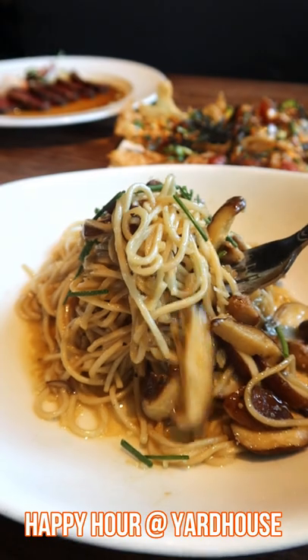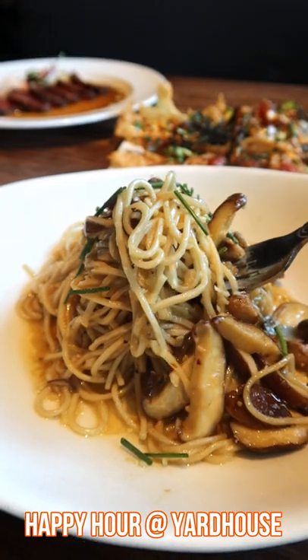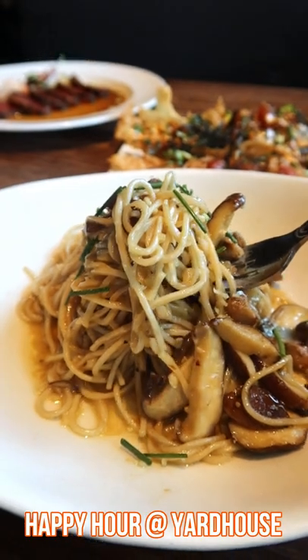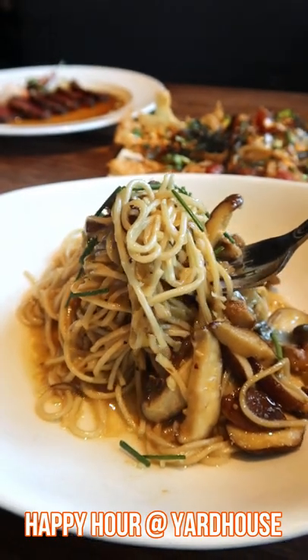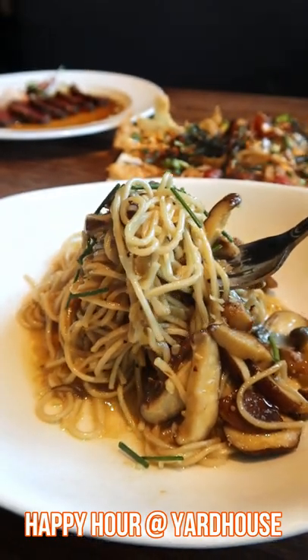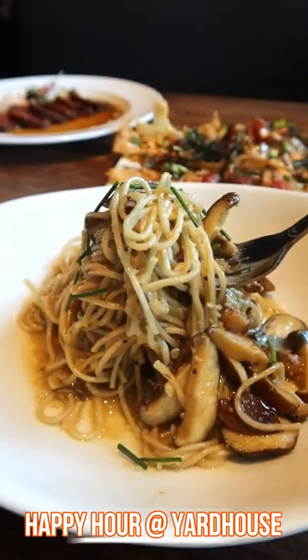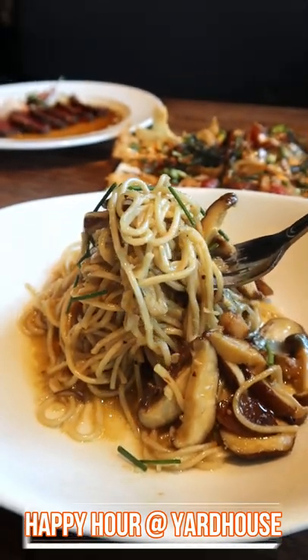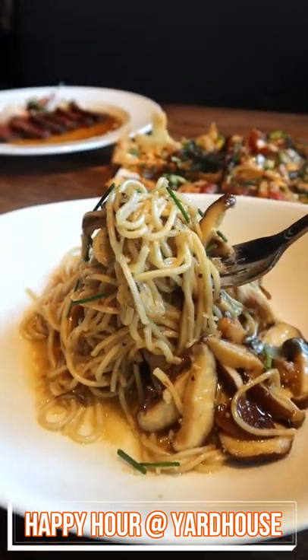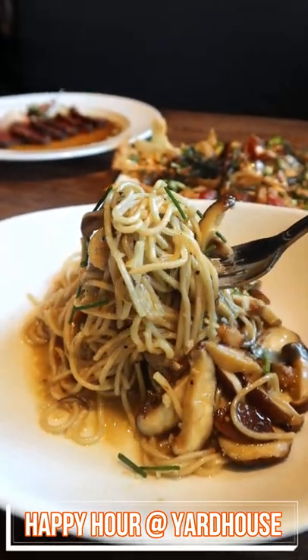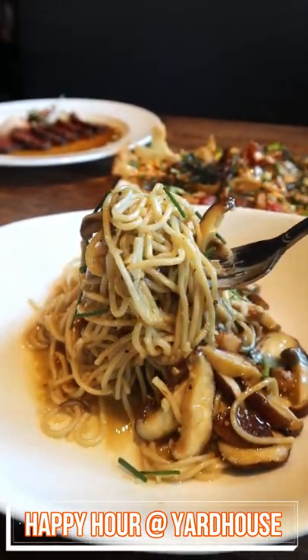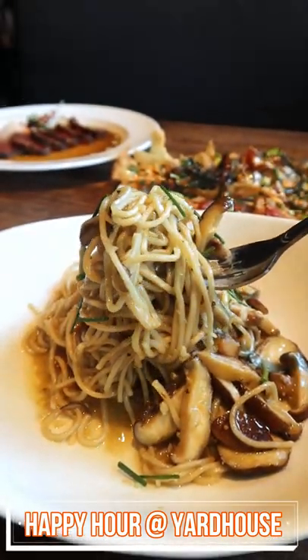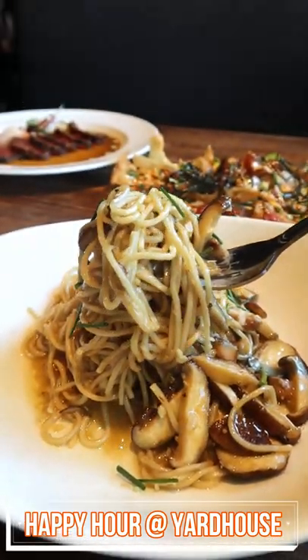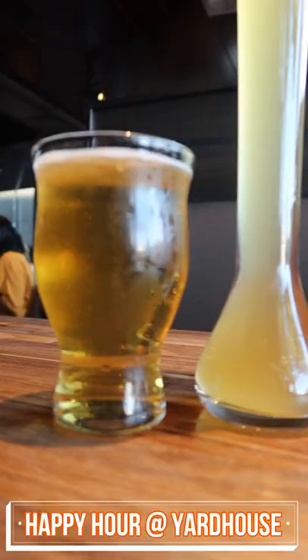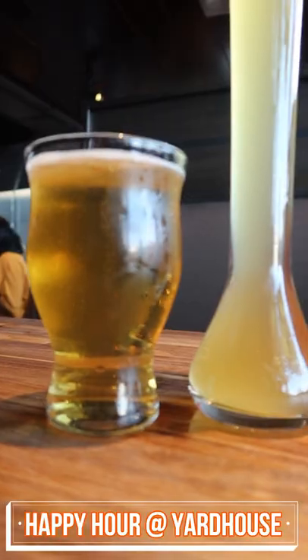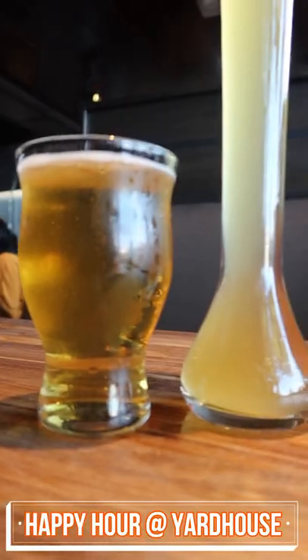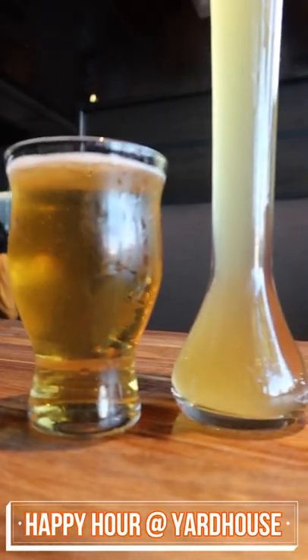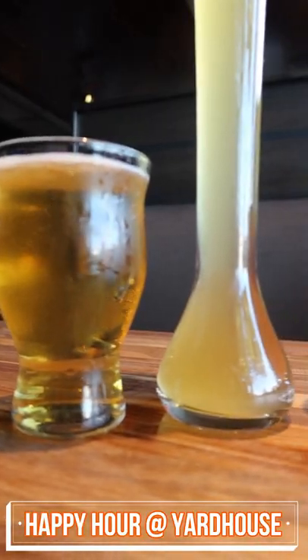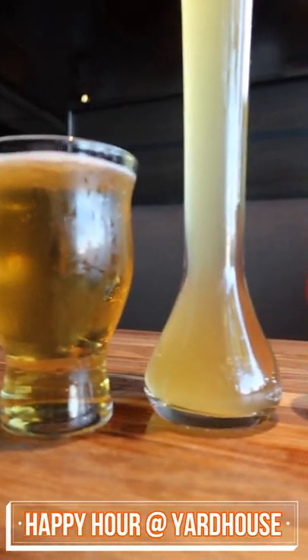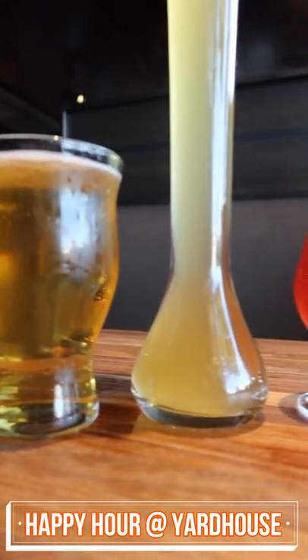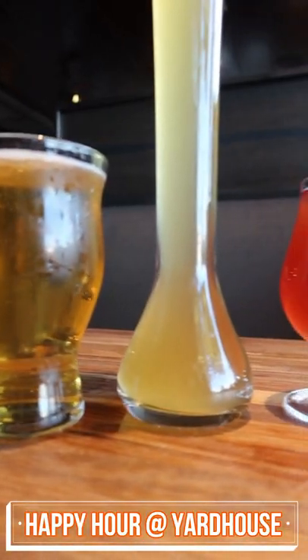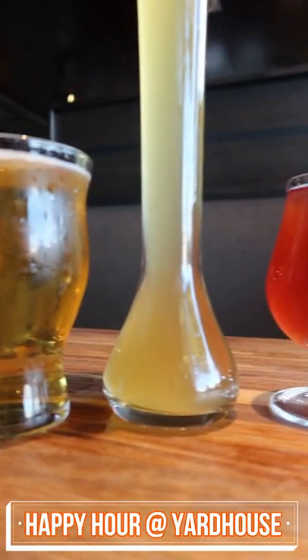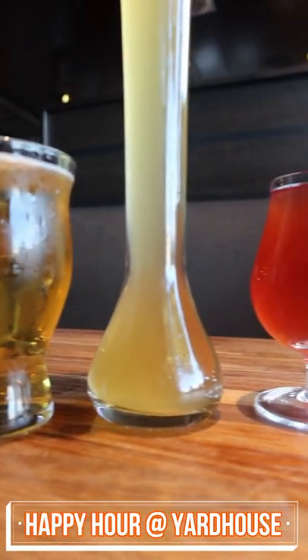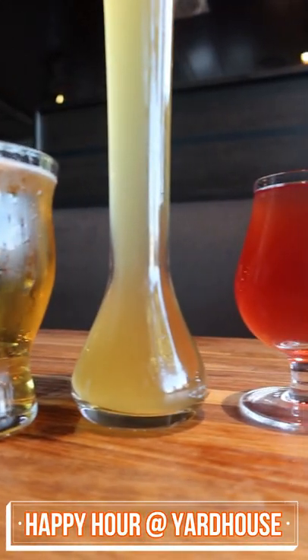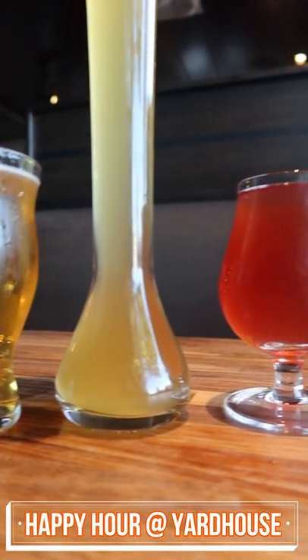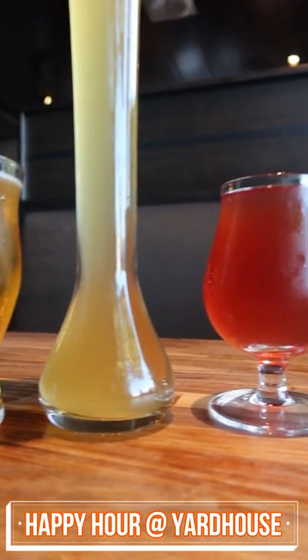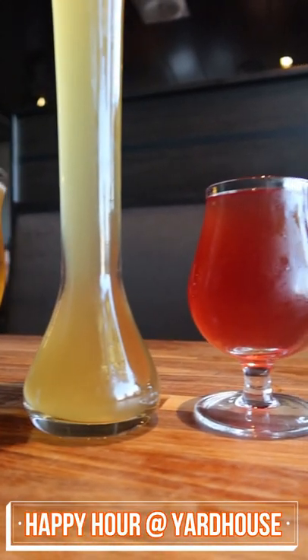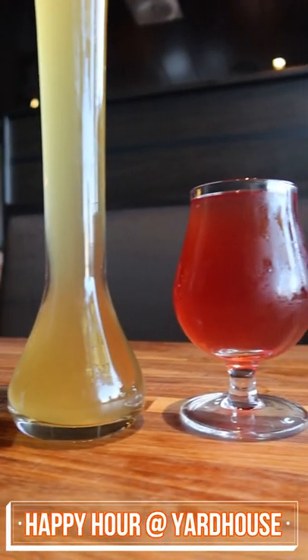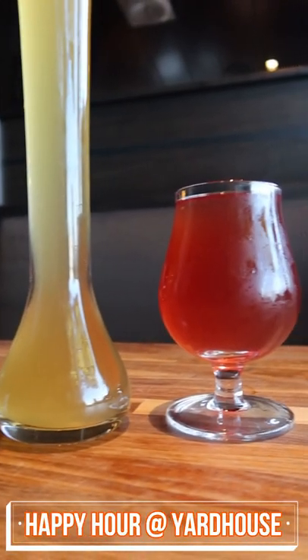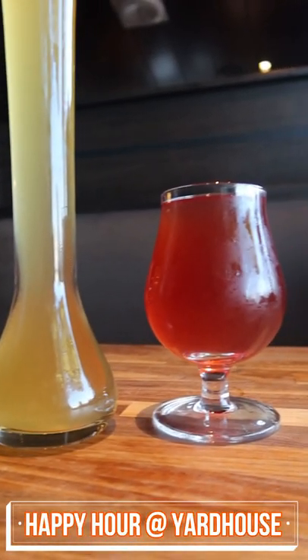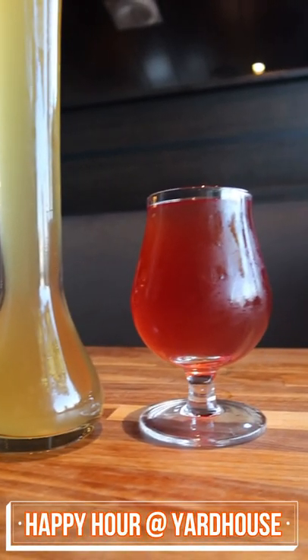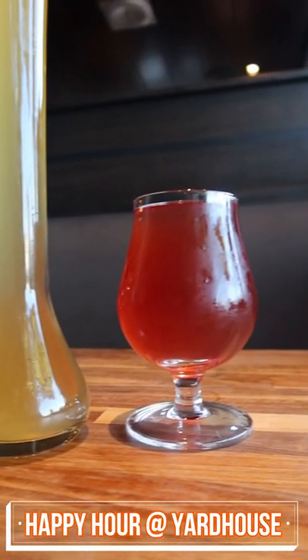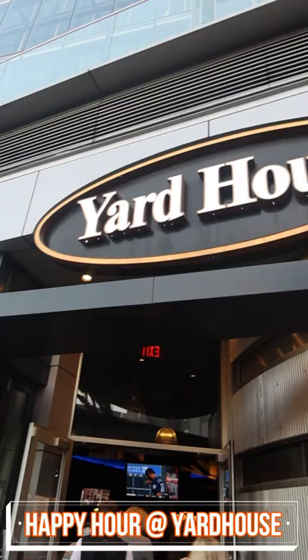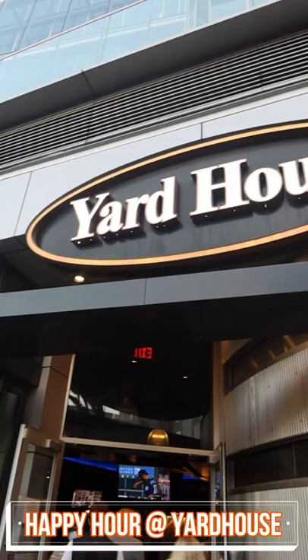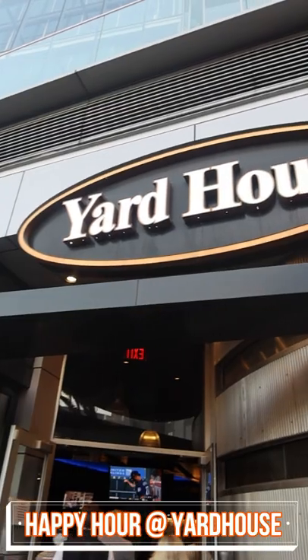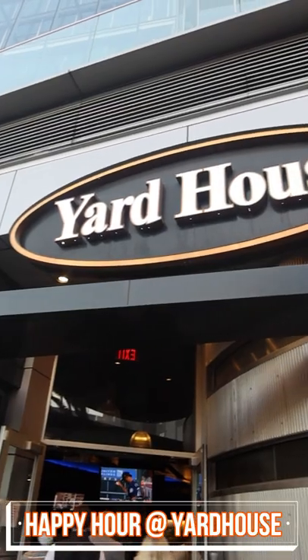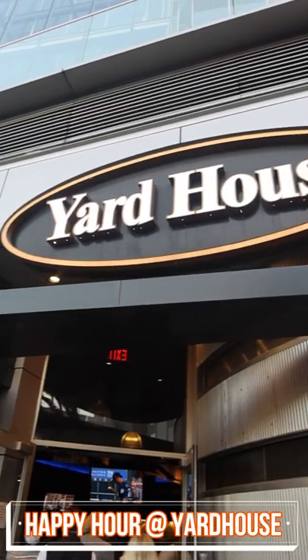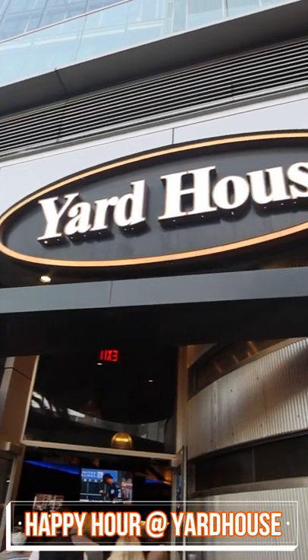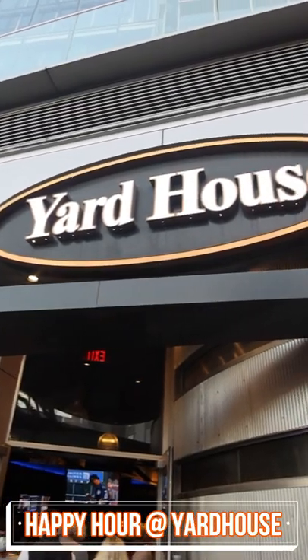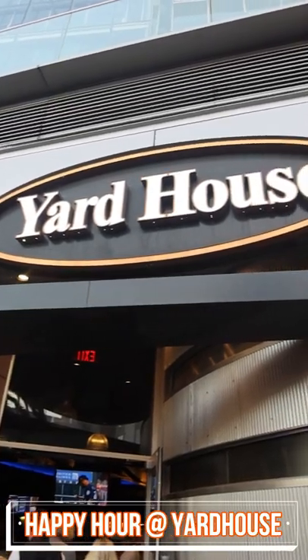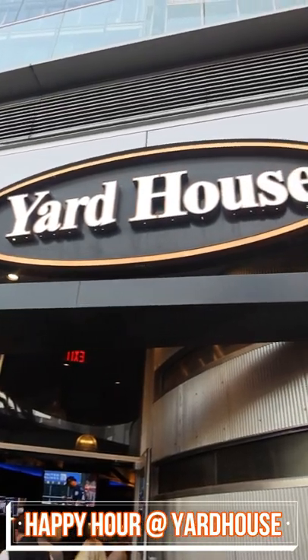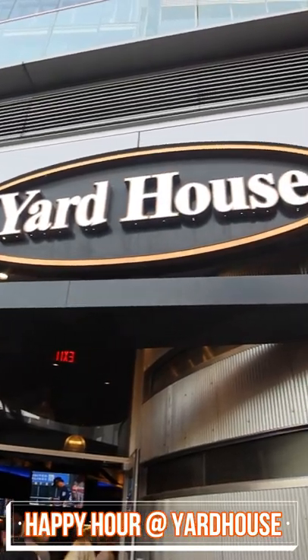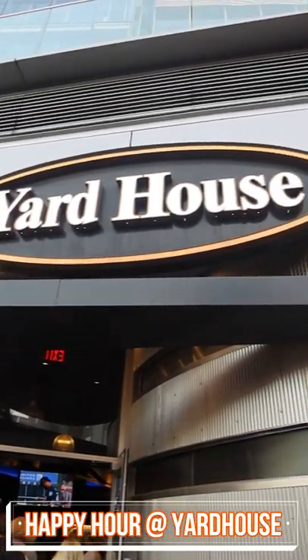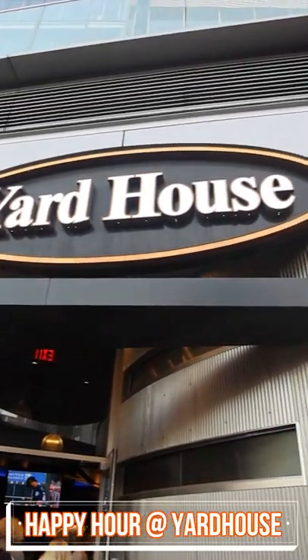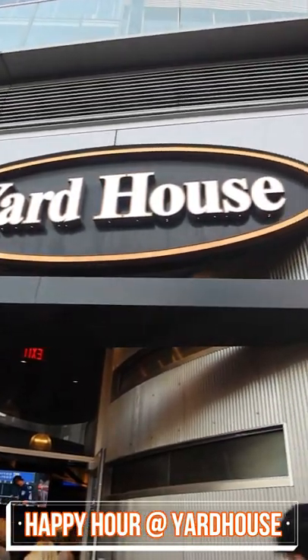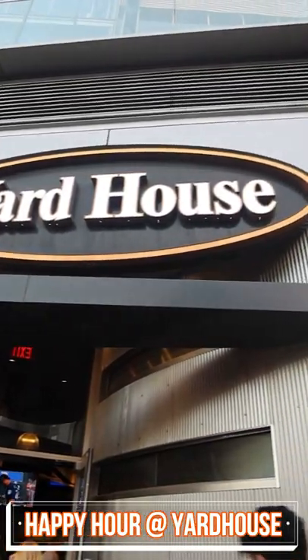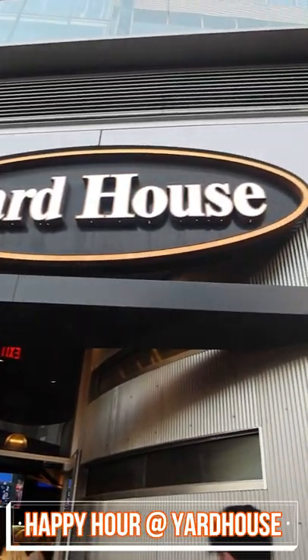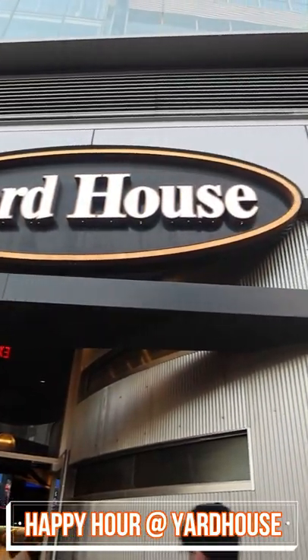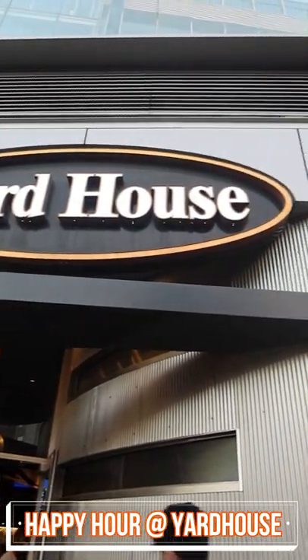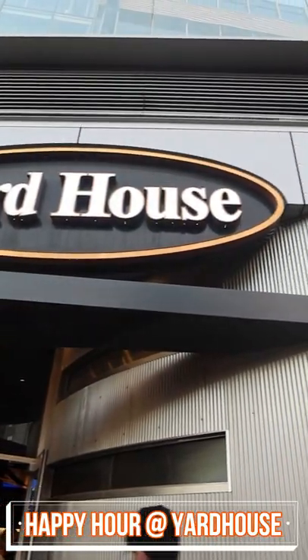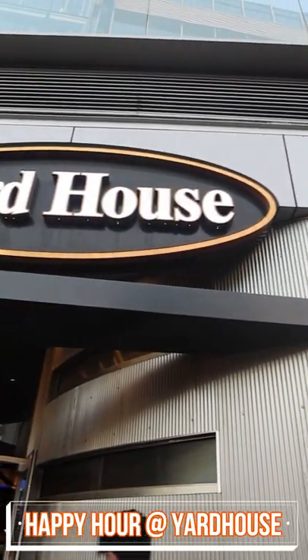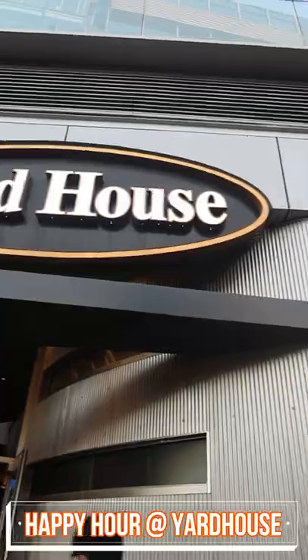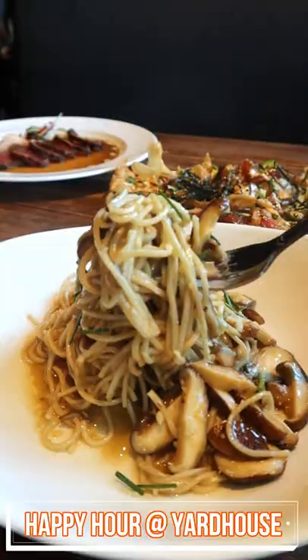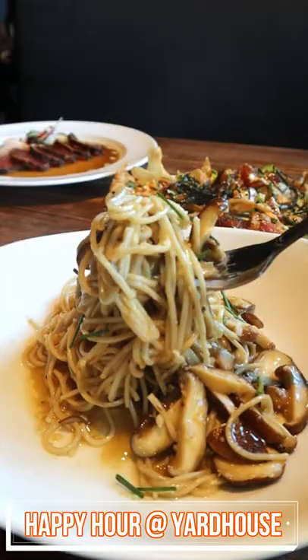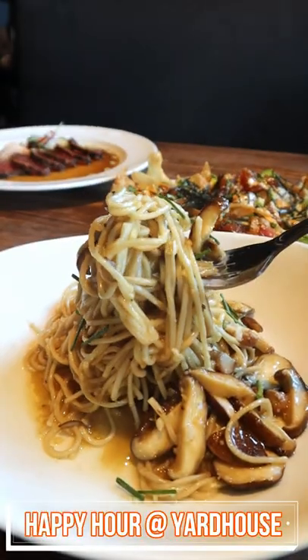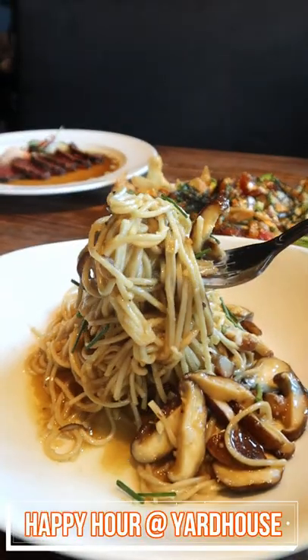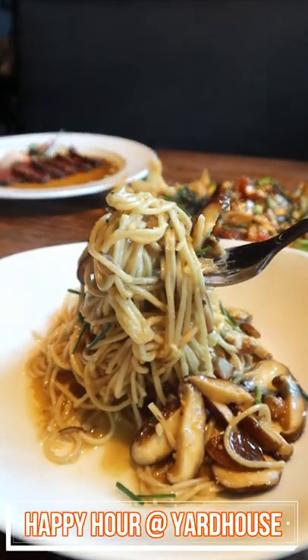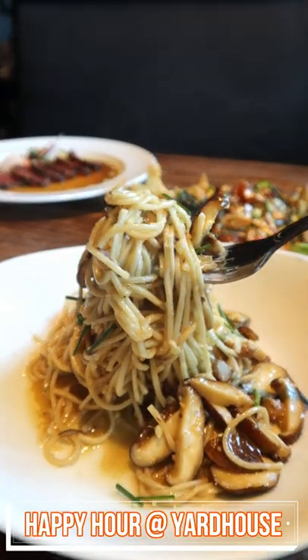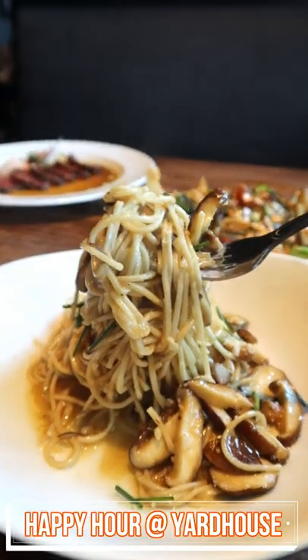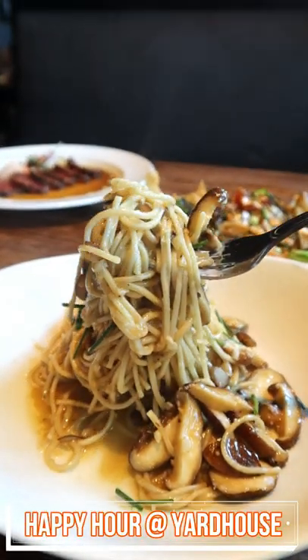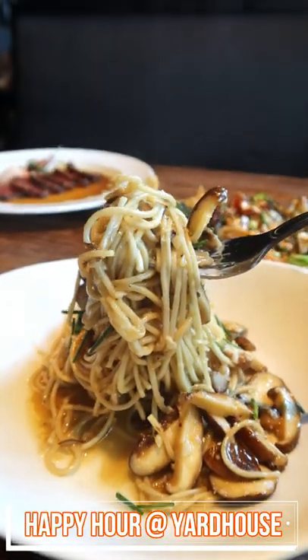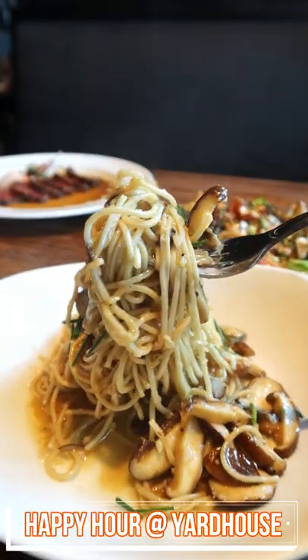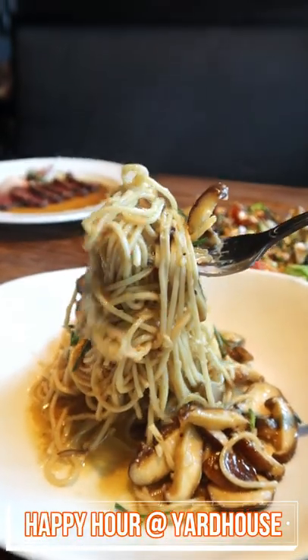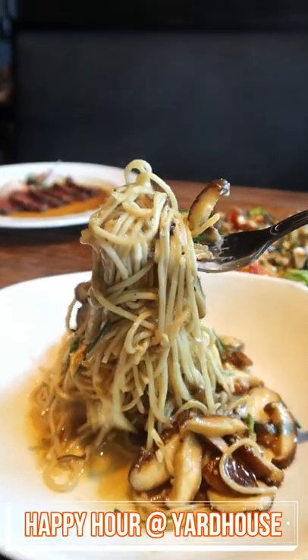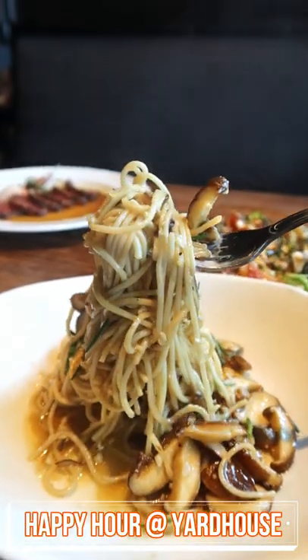Love happy hour and beer? Then you've got to check out Yard House in Santana Row. Here are the happy hour items that I recommend.